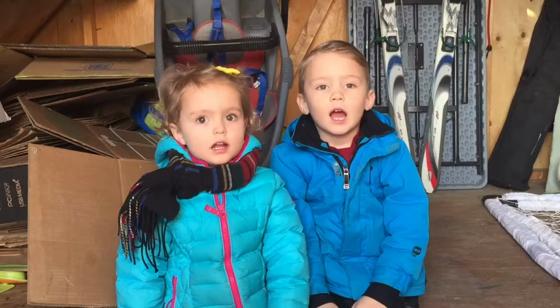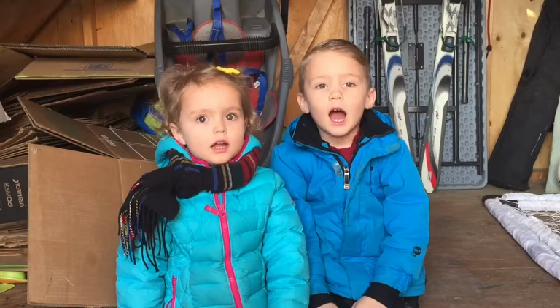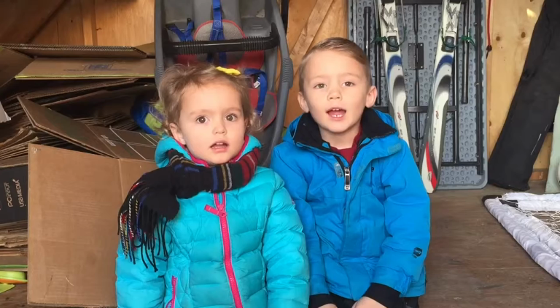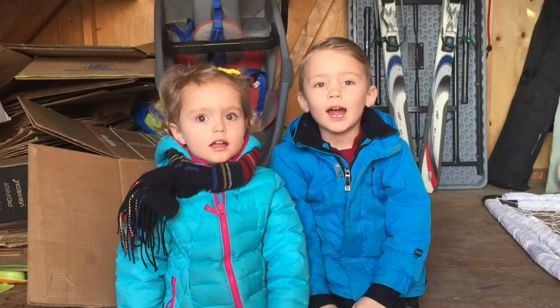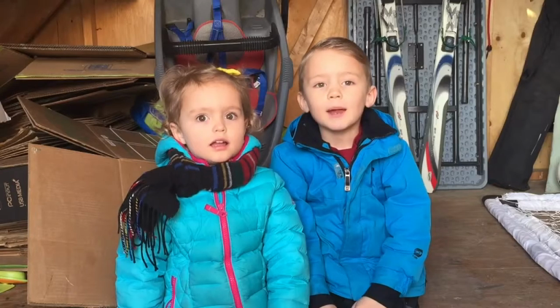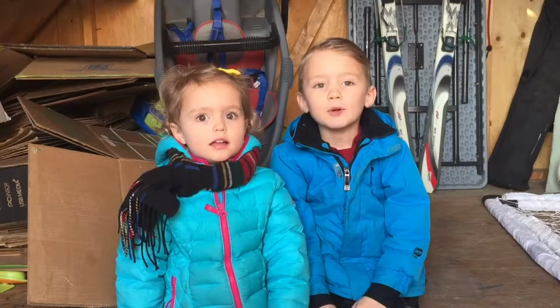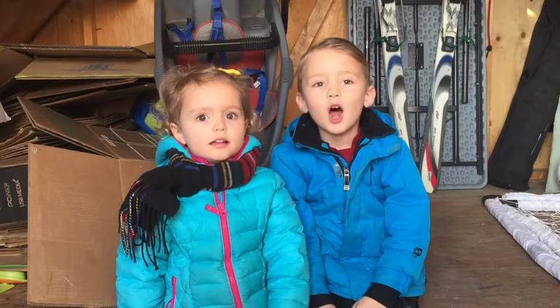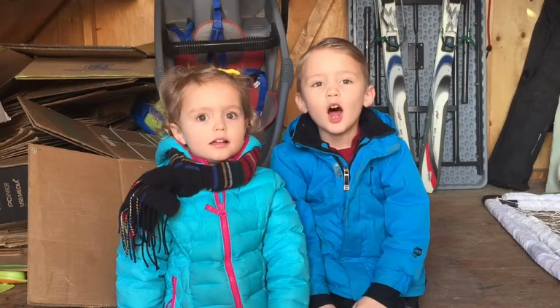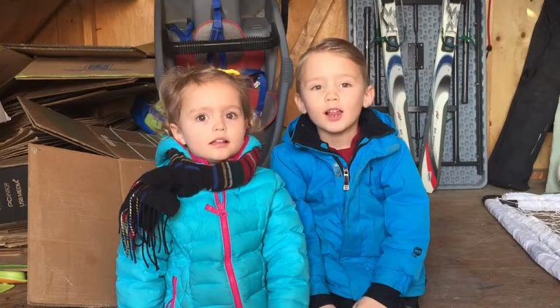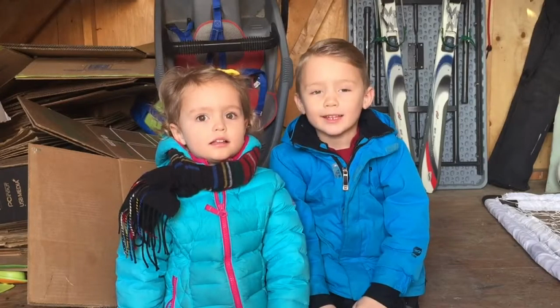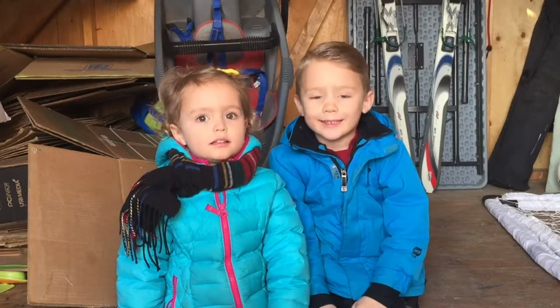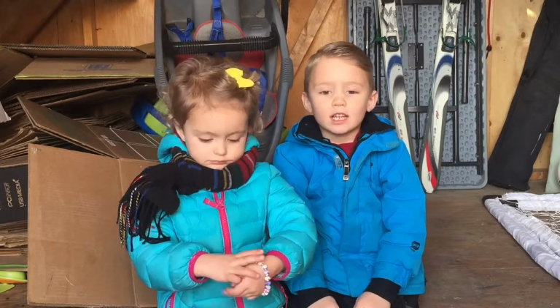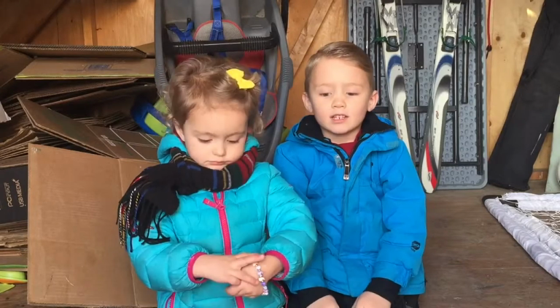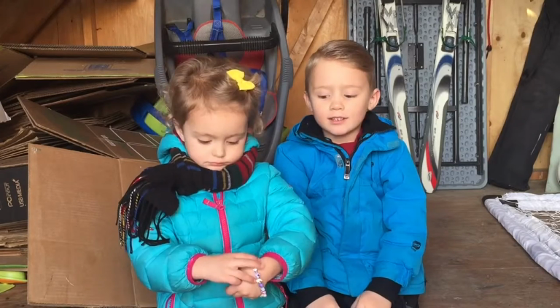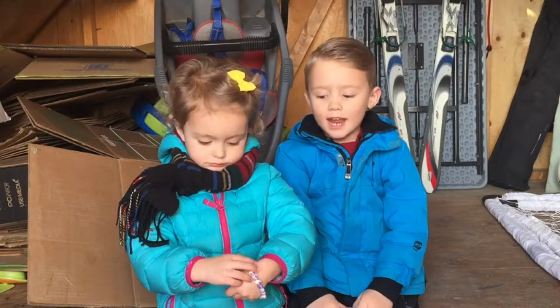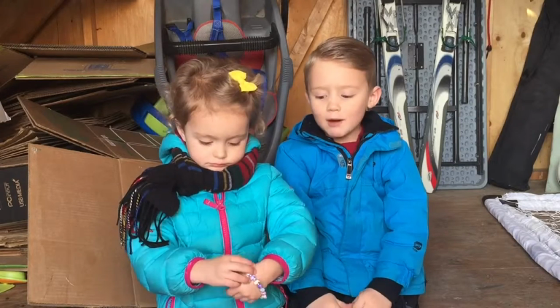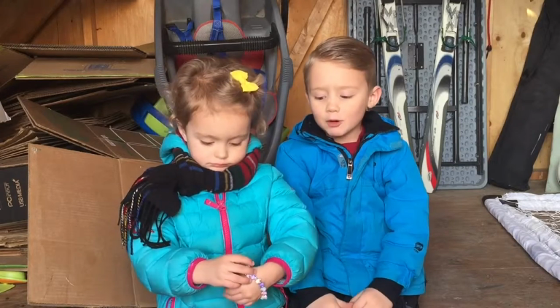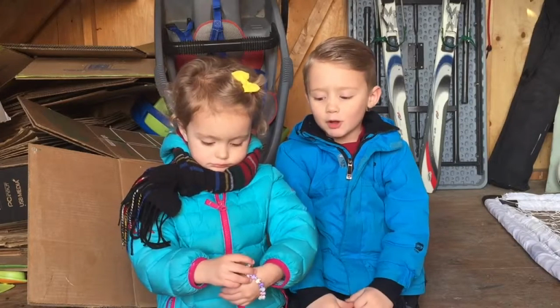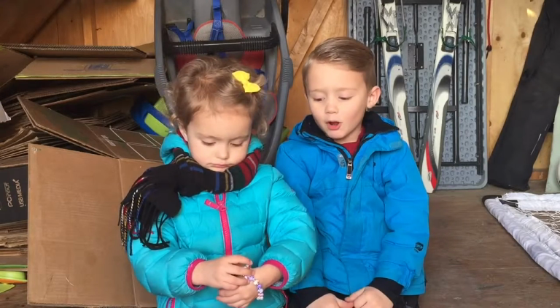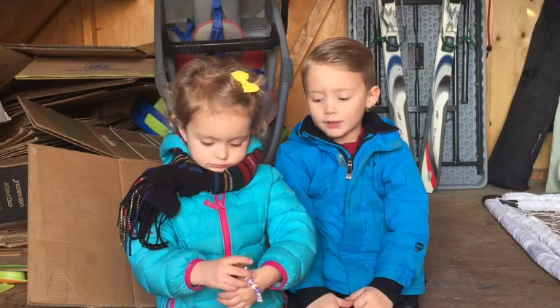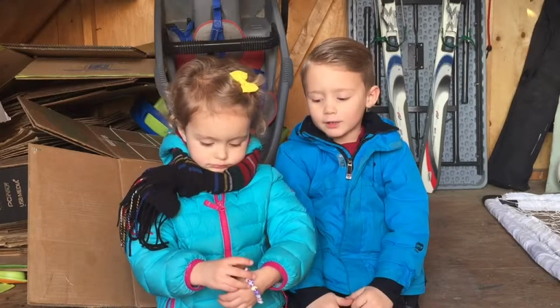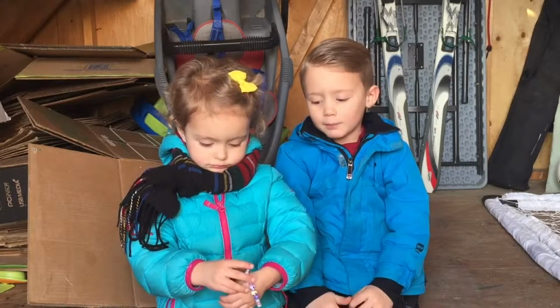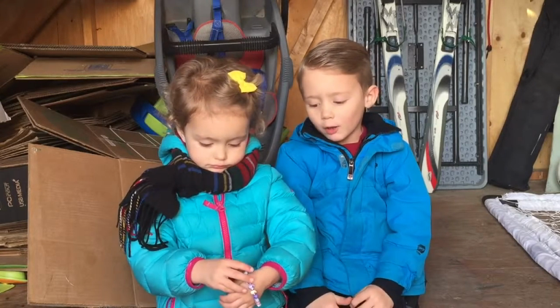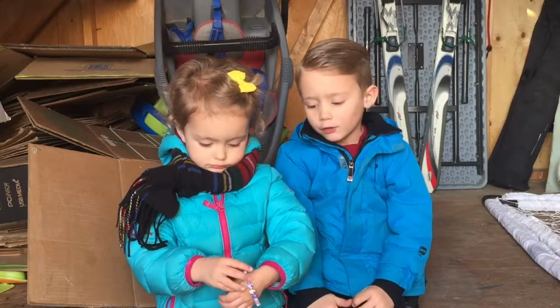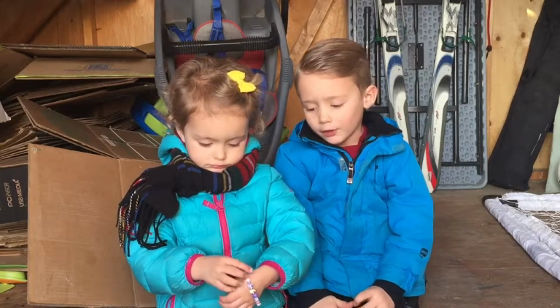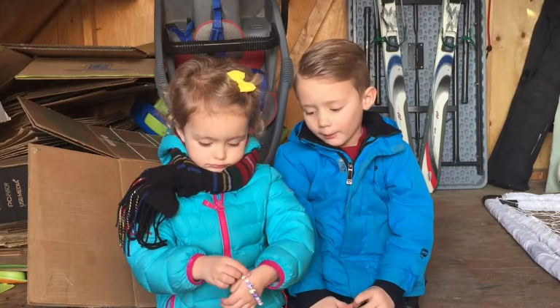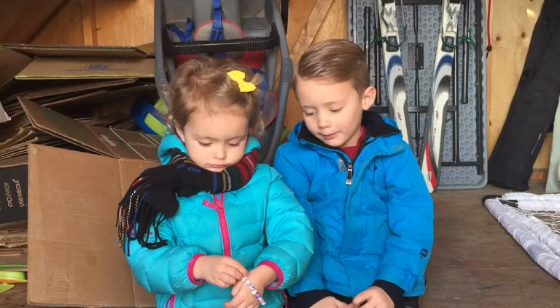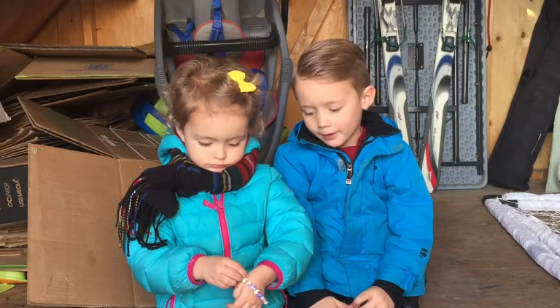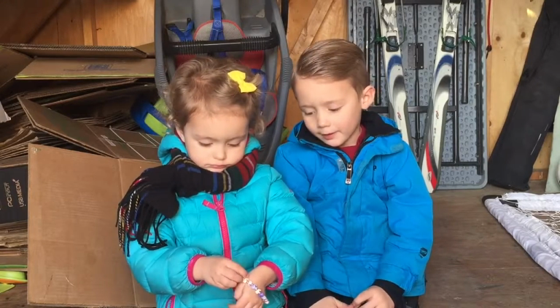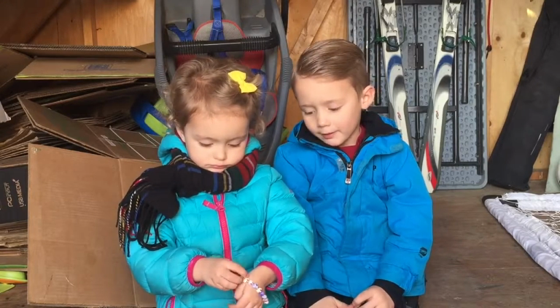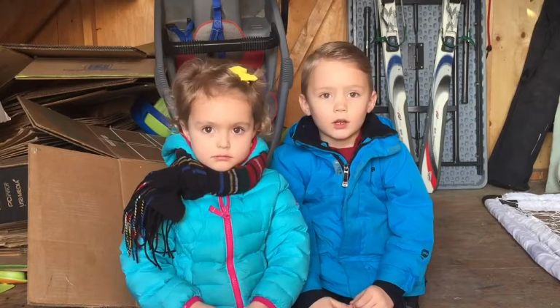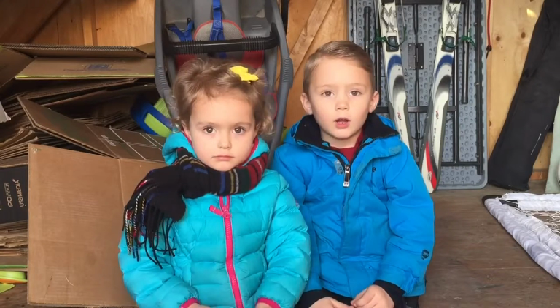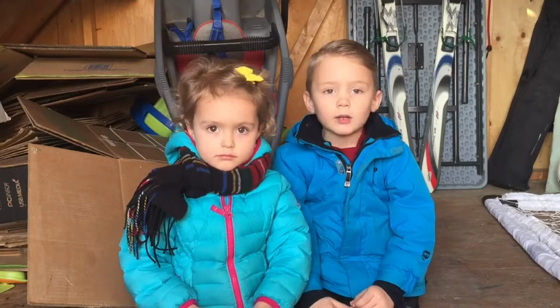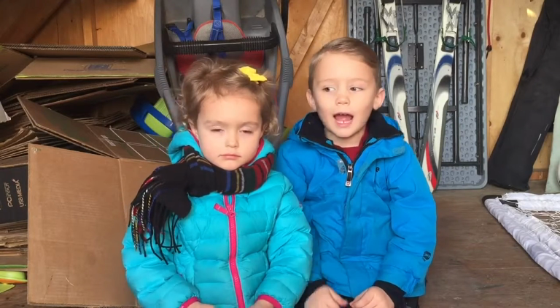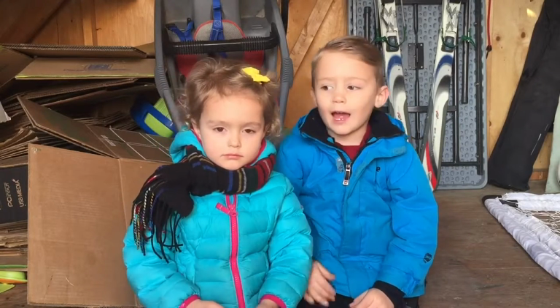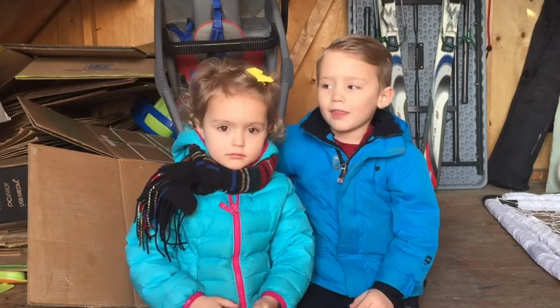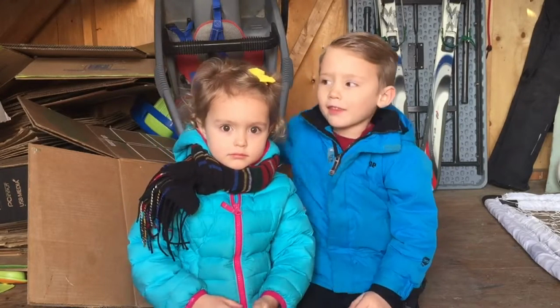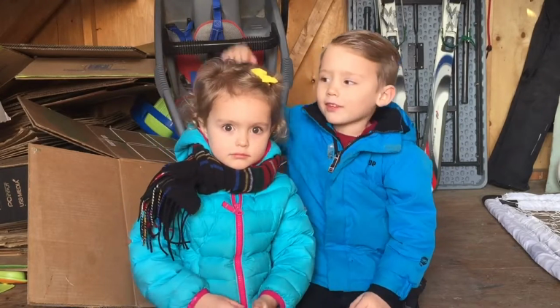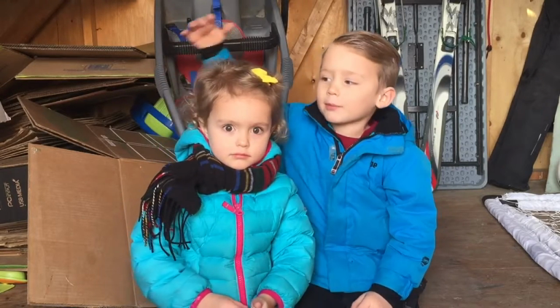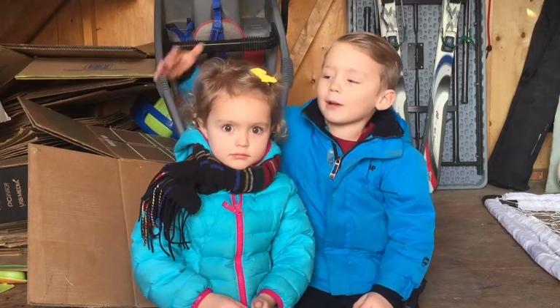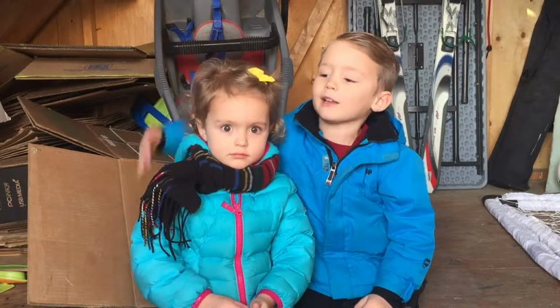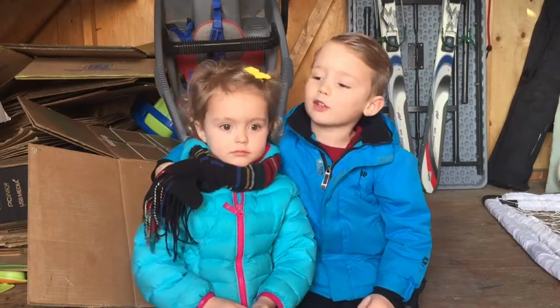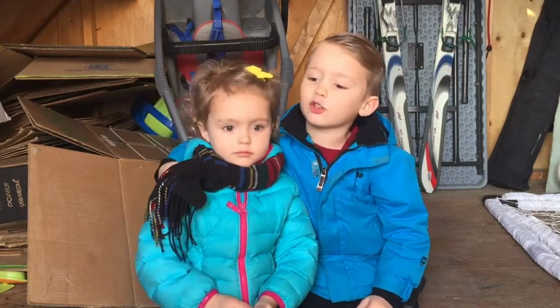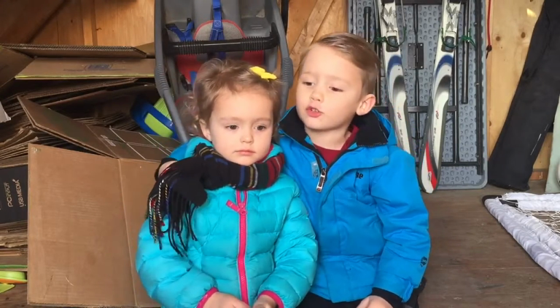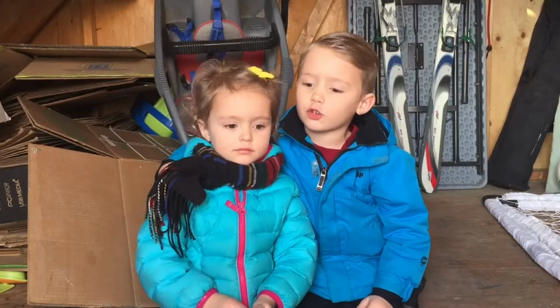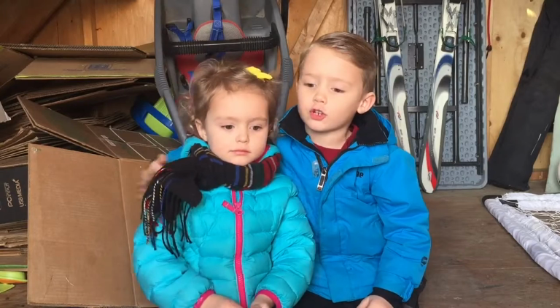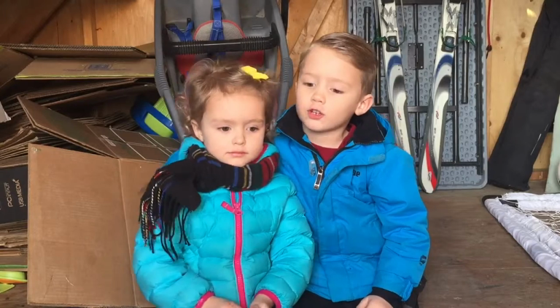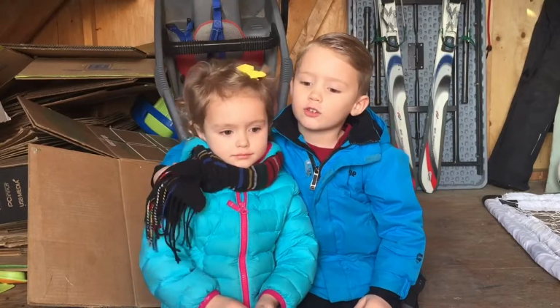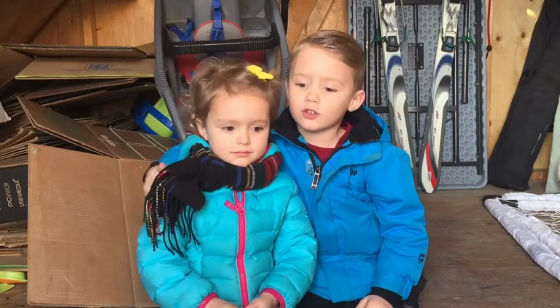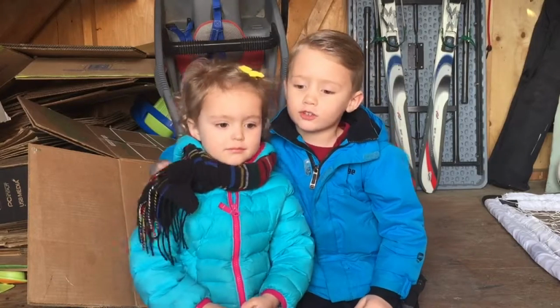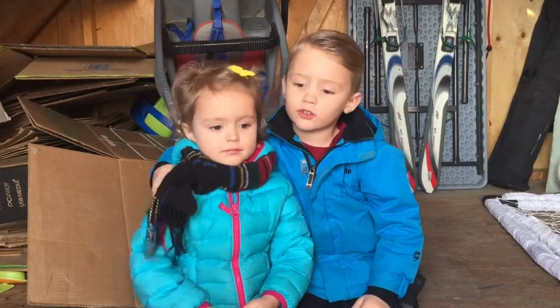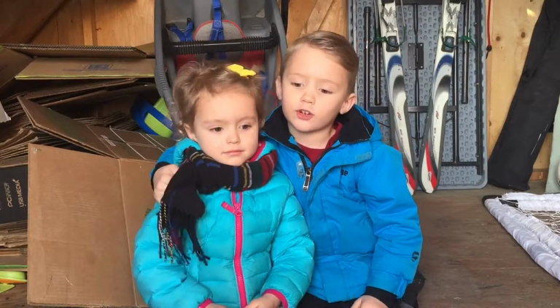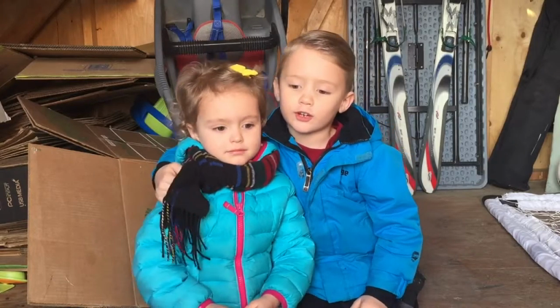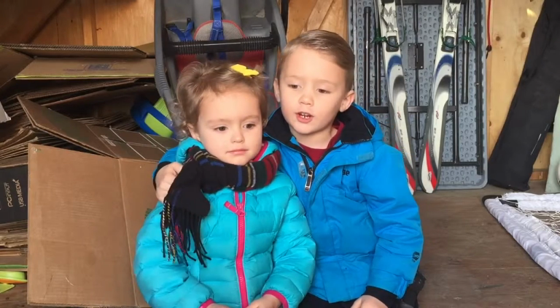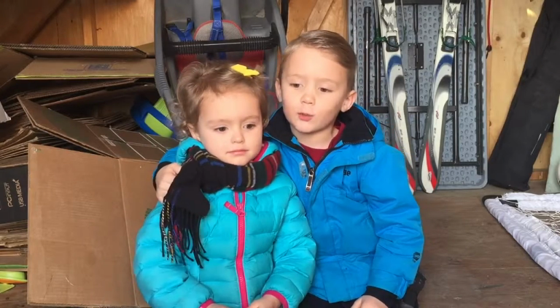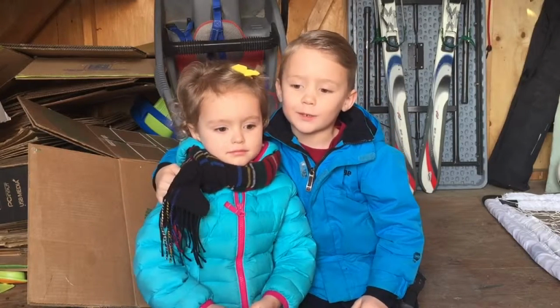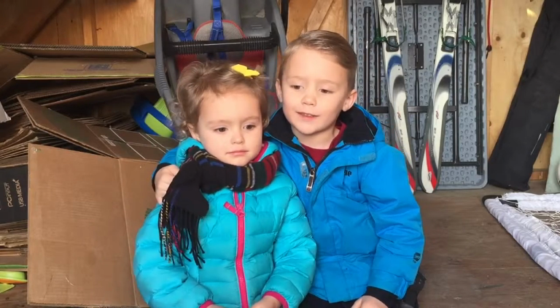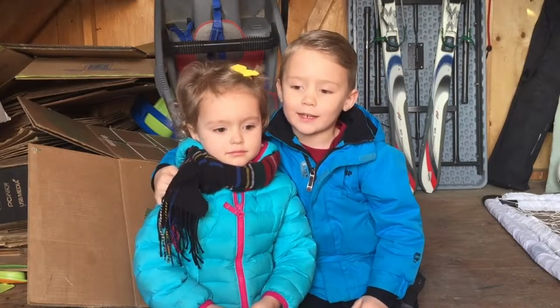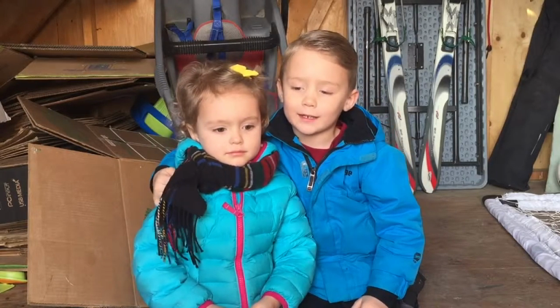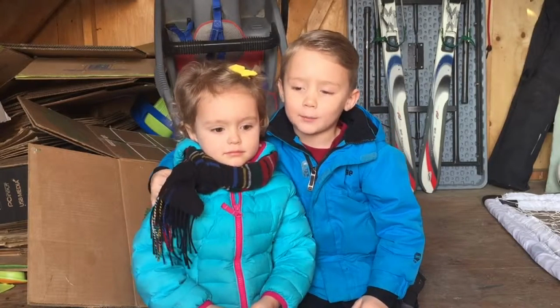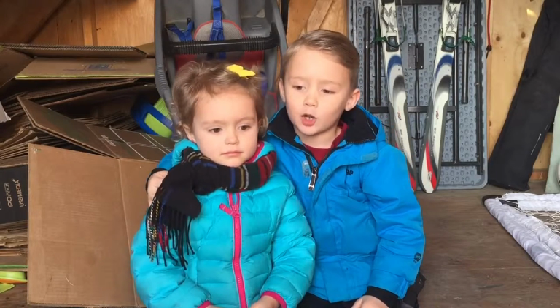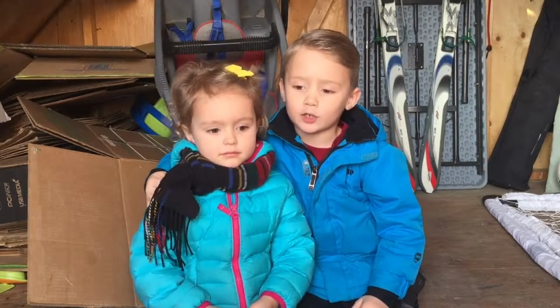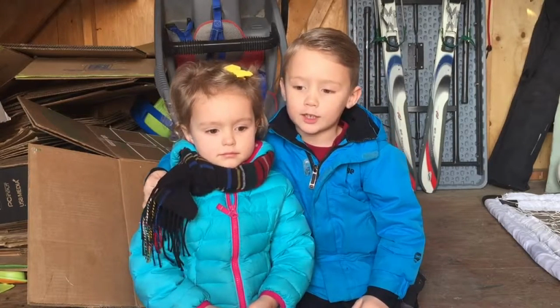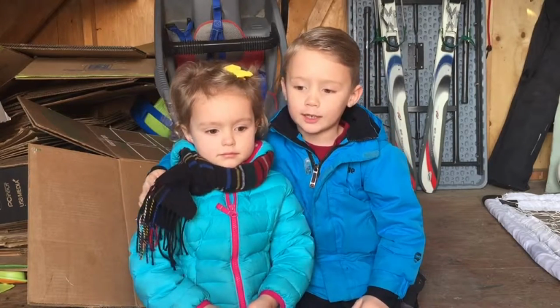Hi, I'm Raleigh. Today we're going to build something. Oh yeah, and this is my little sister Naomi that I'm hugging.